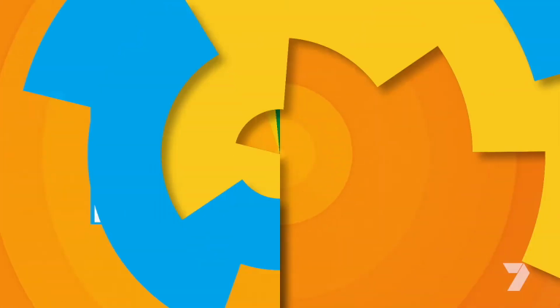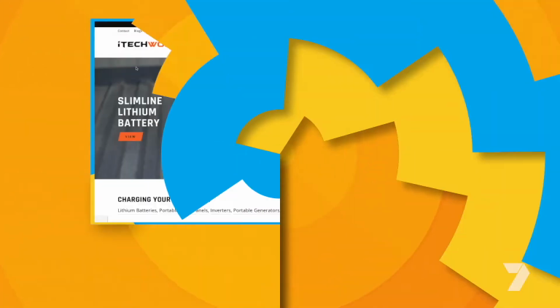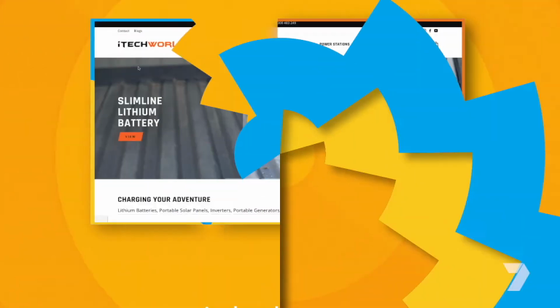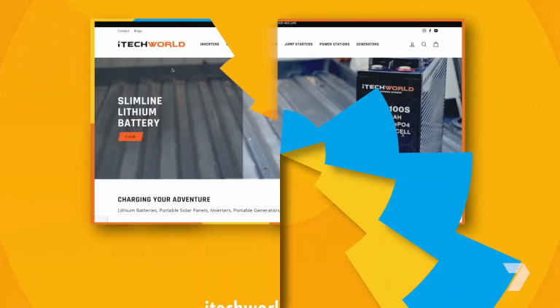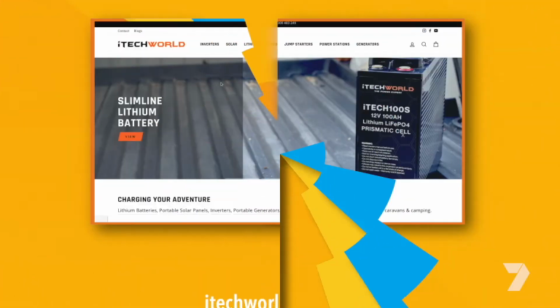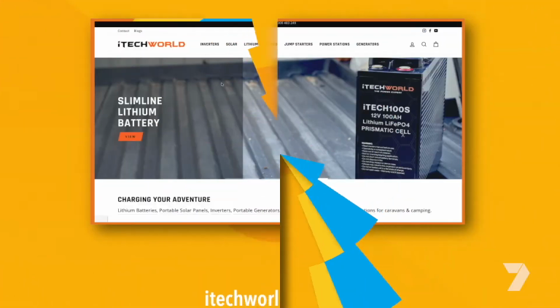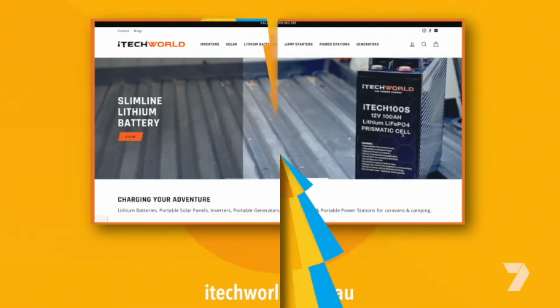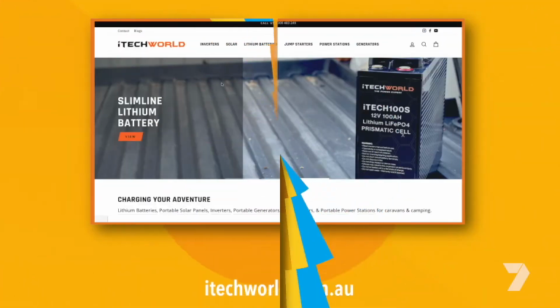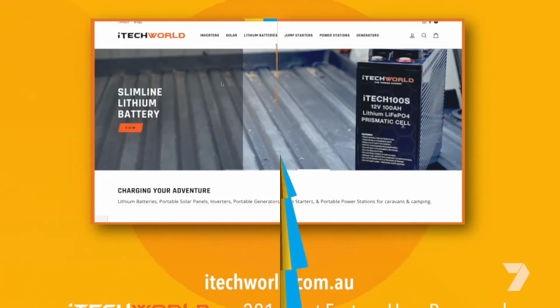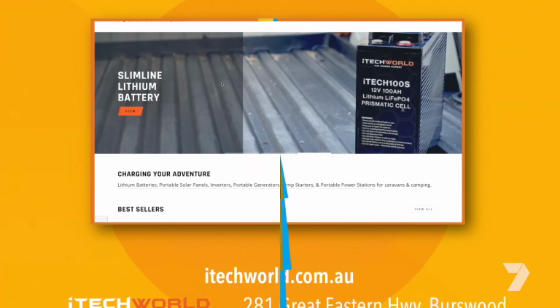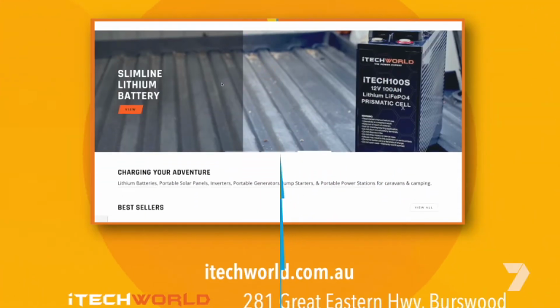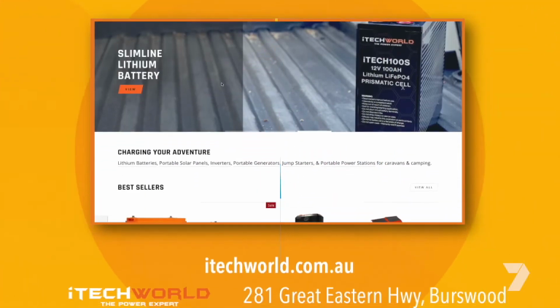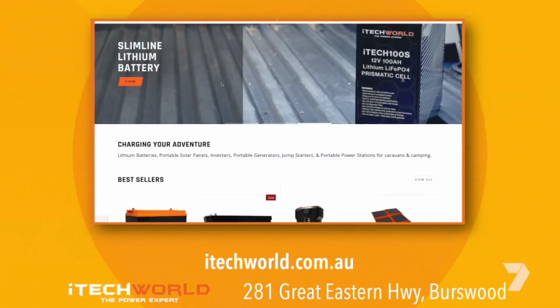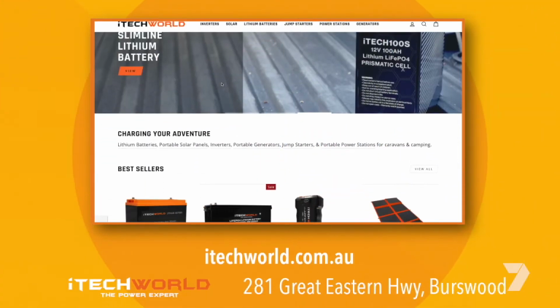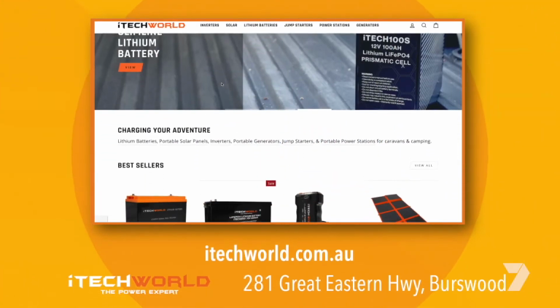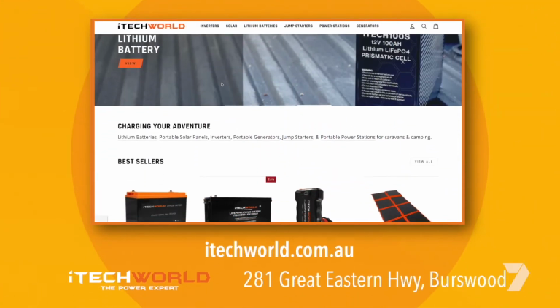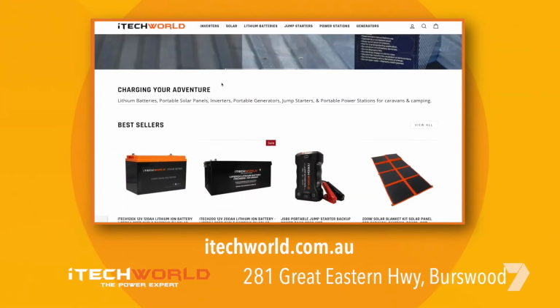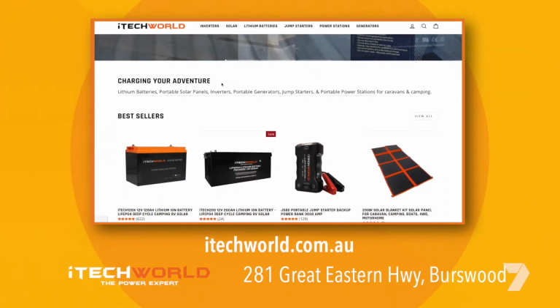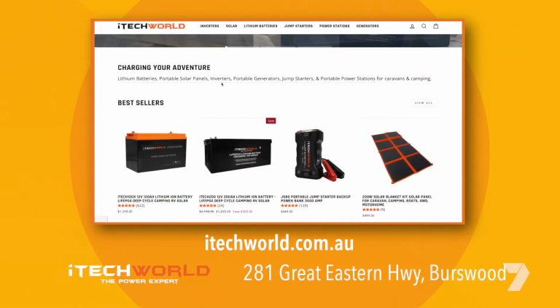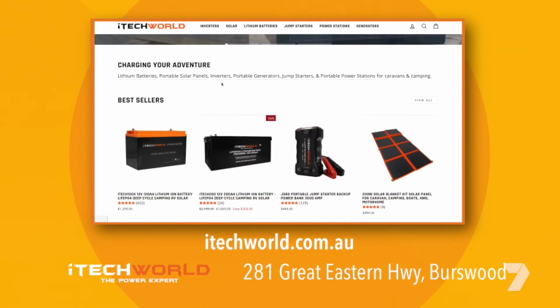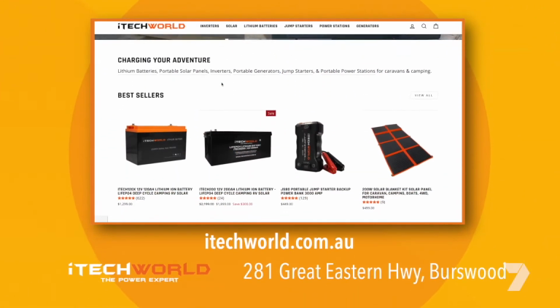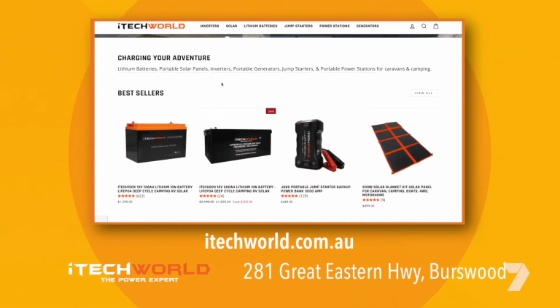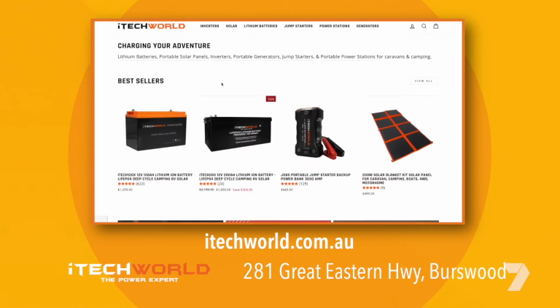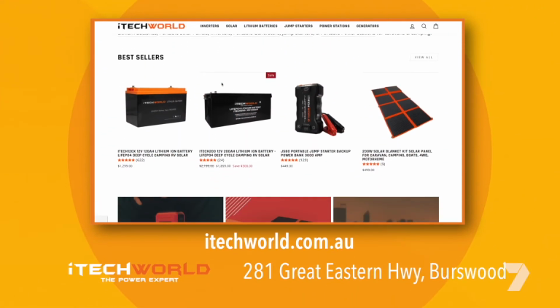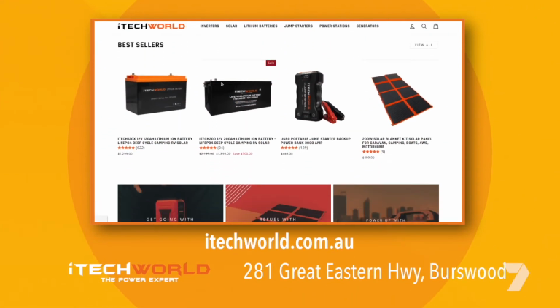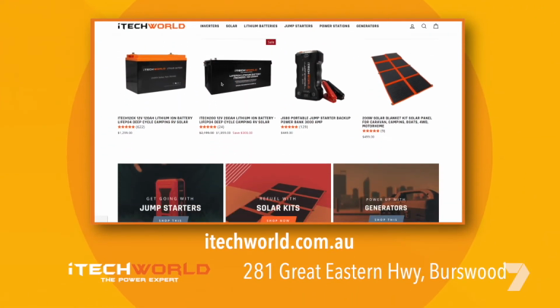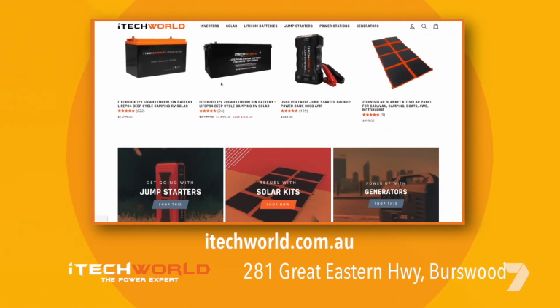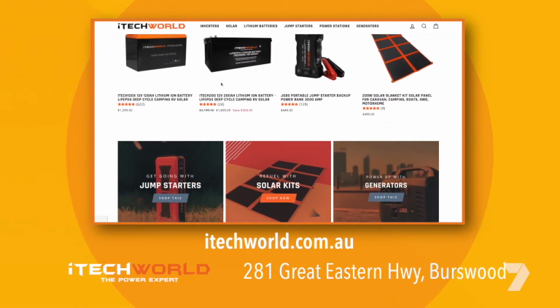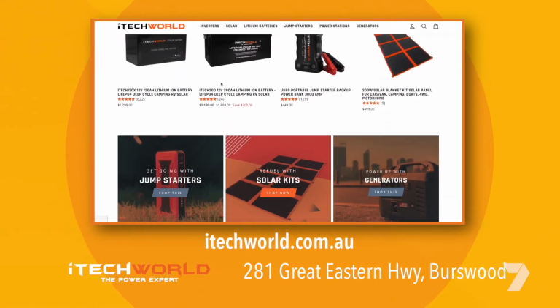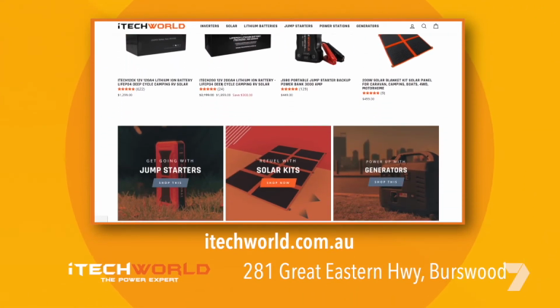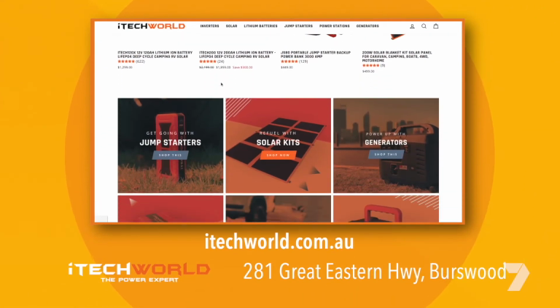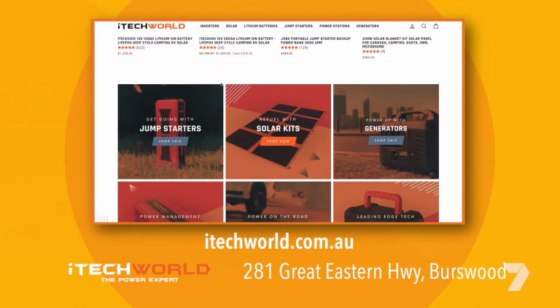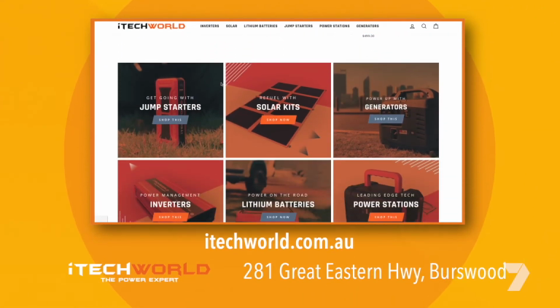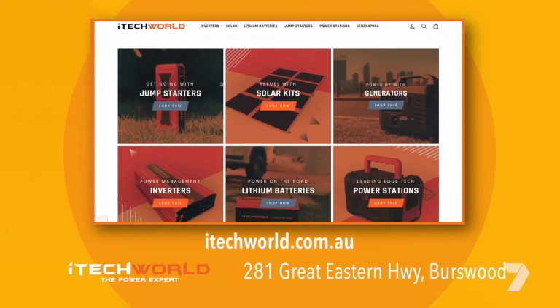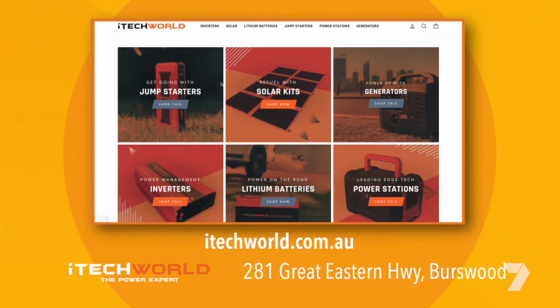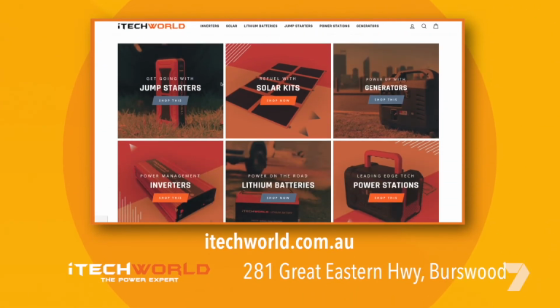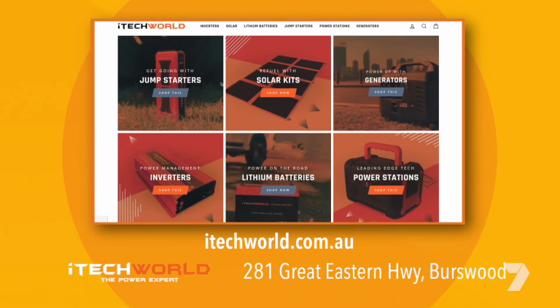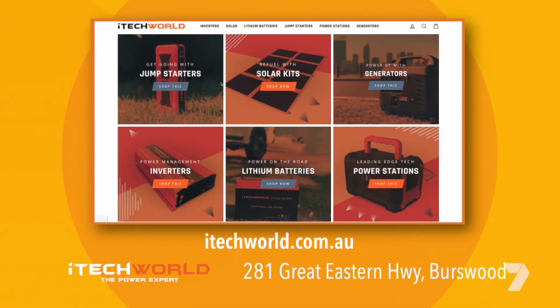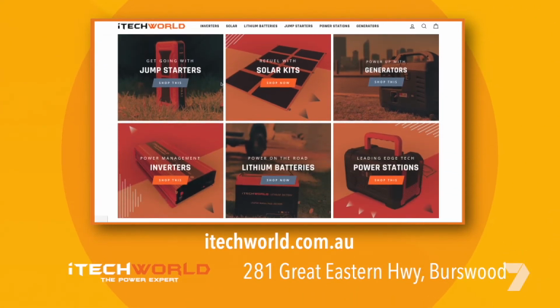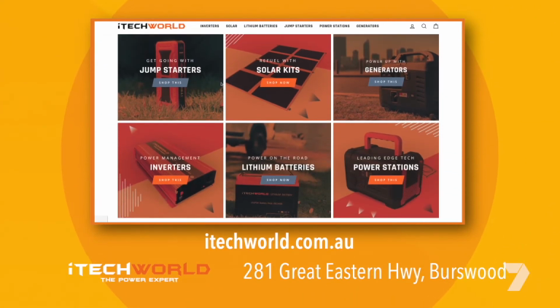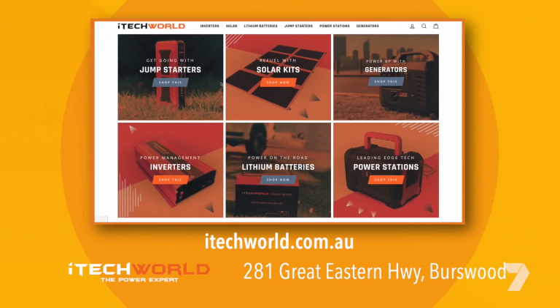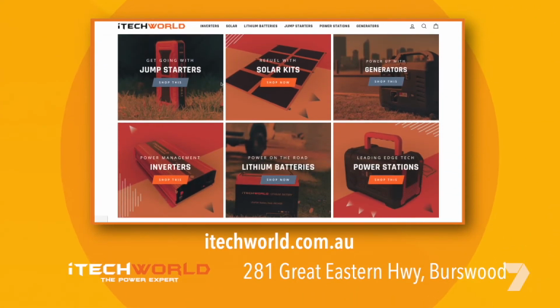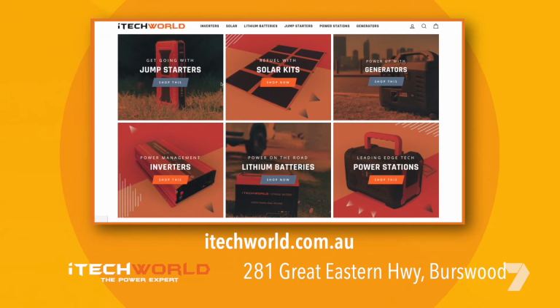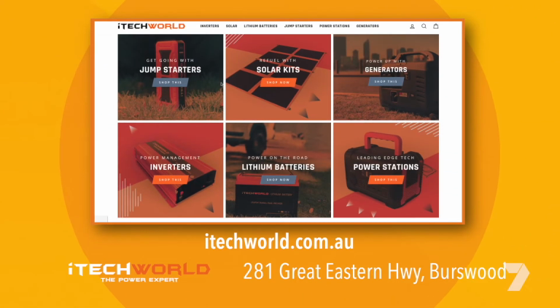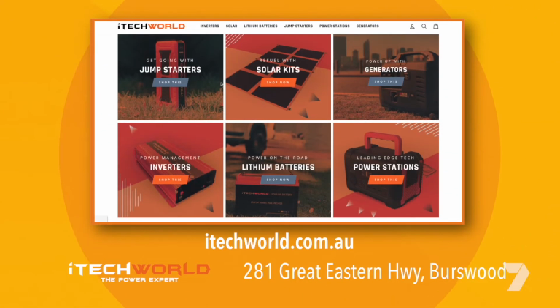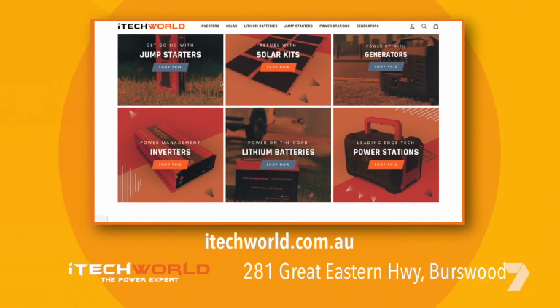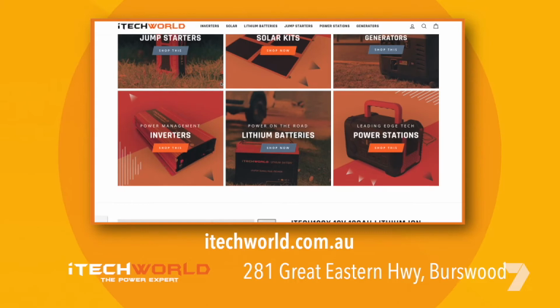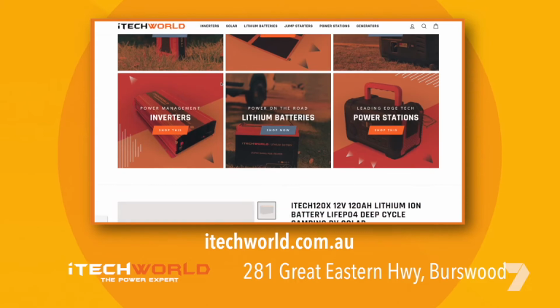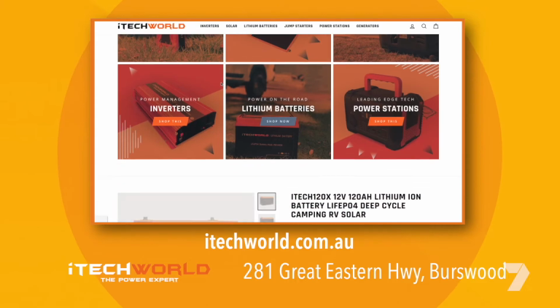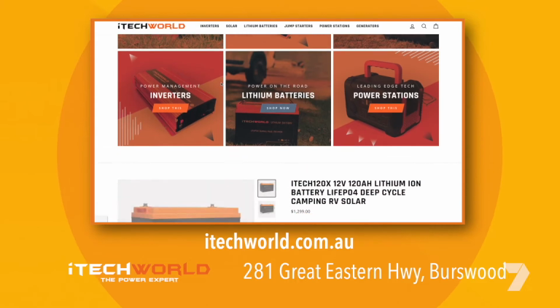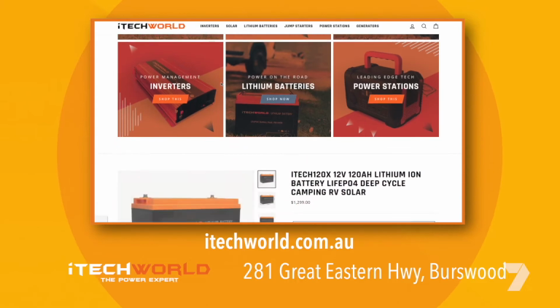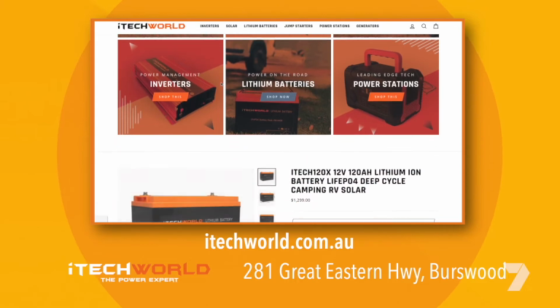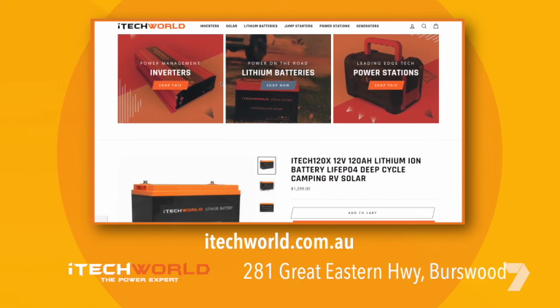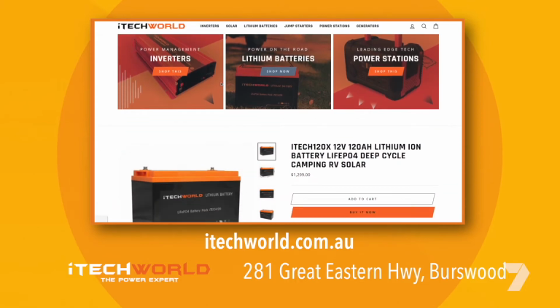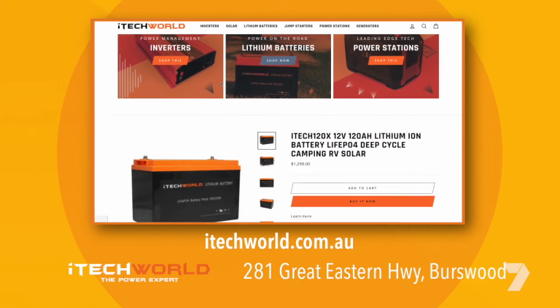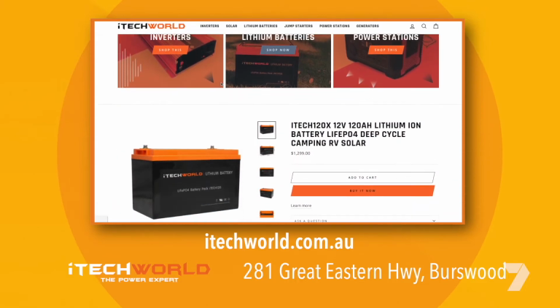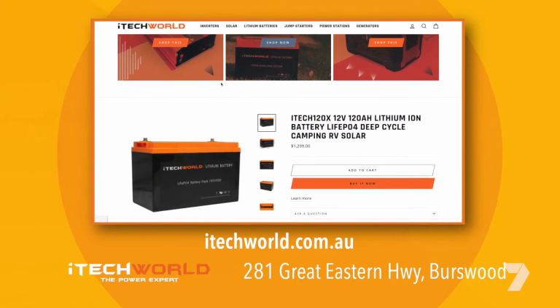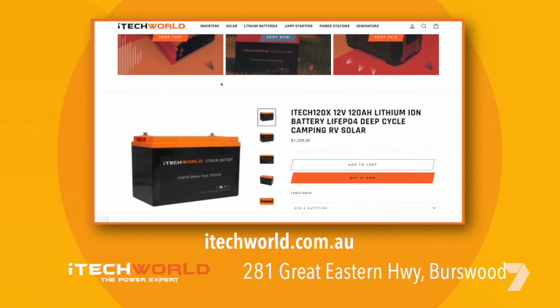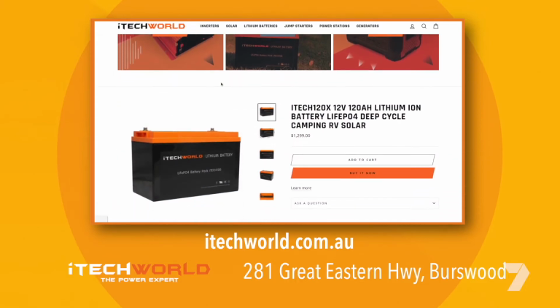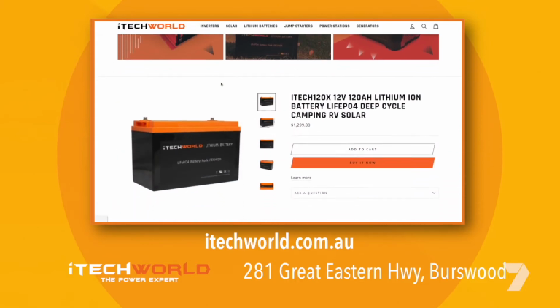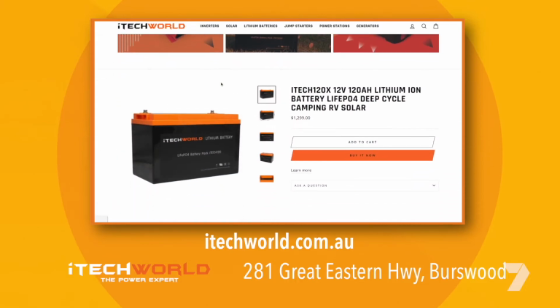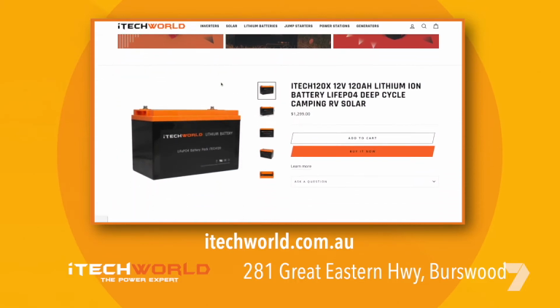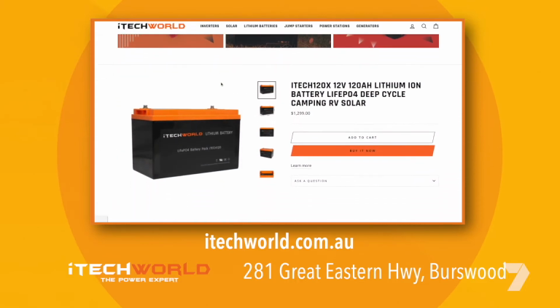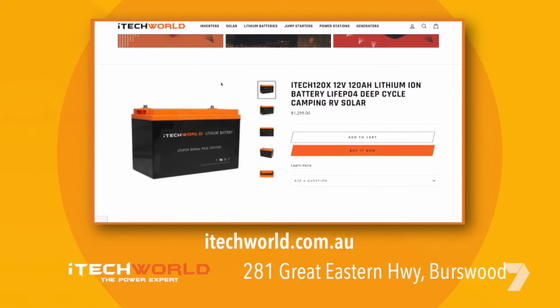iTech World are here to power your next adventure too. To view their full range, head in store or check out their website.